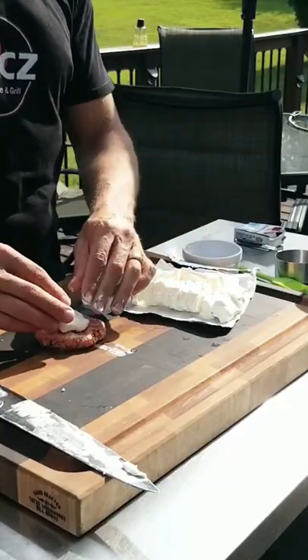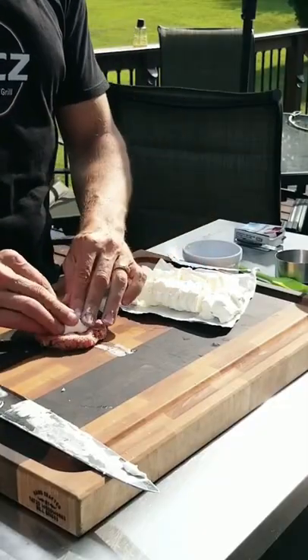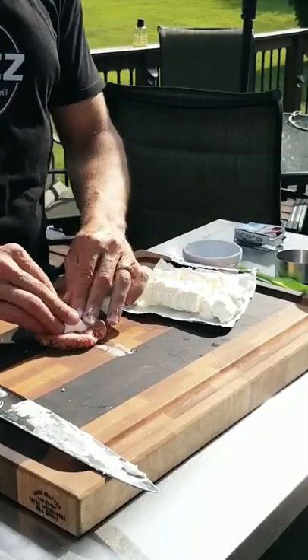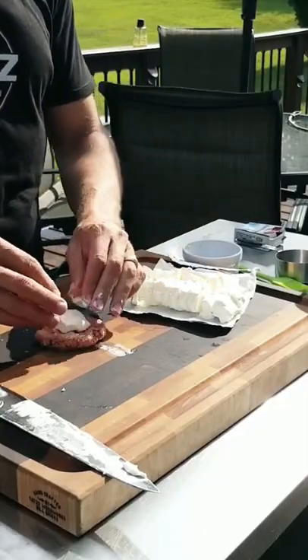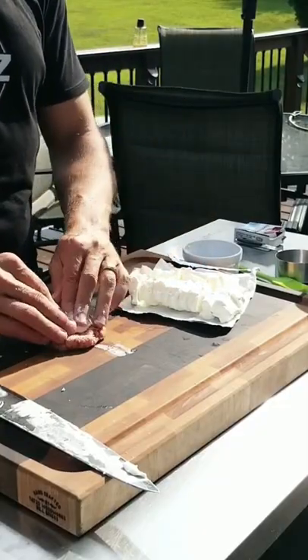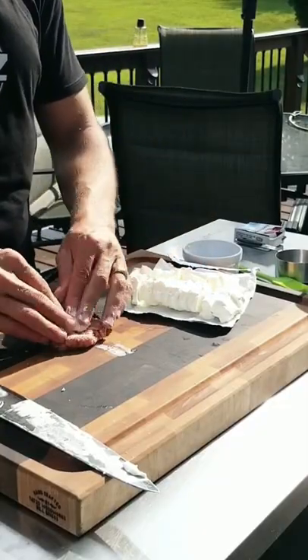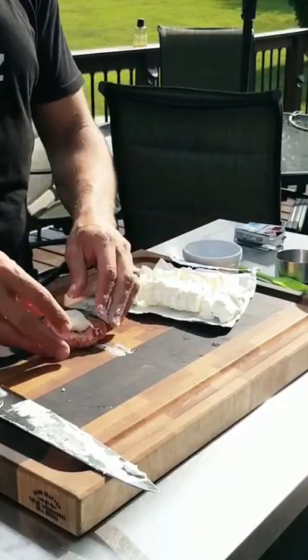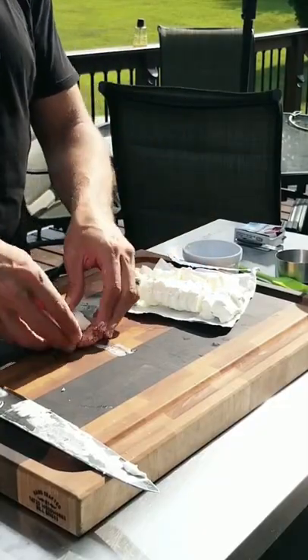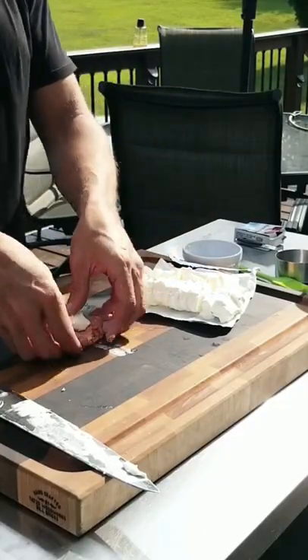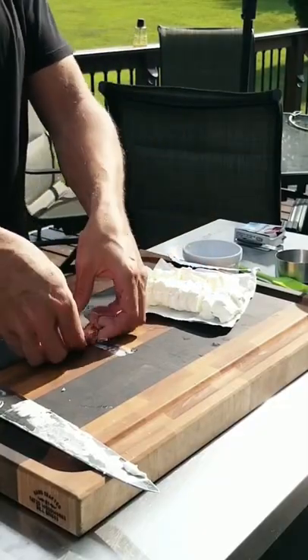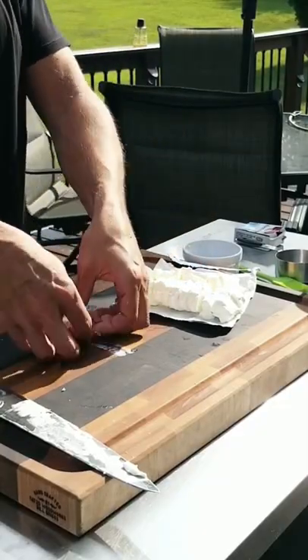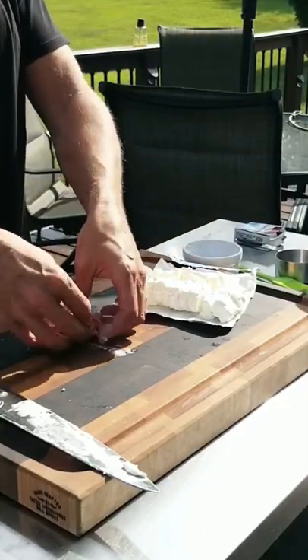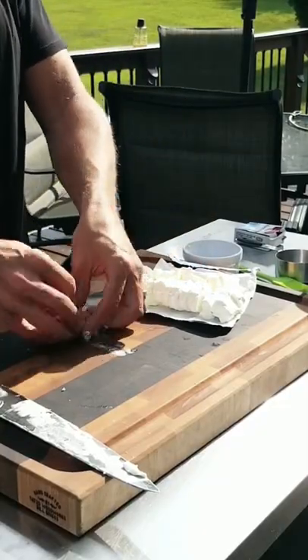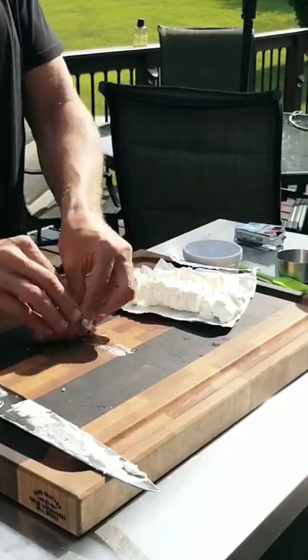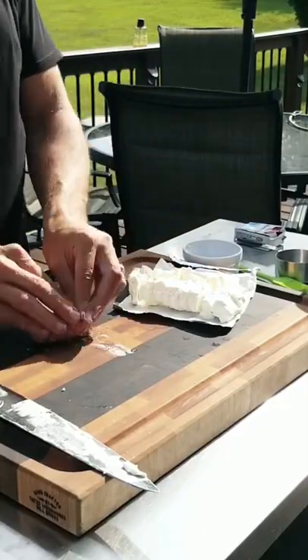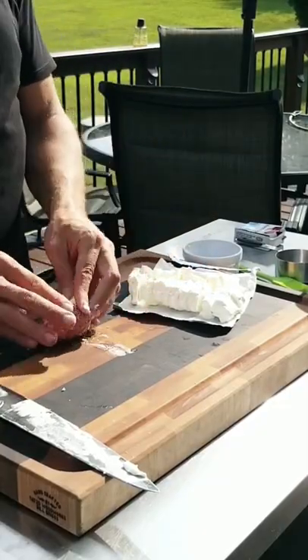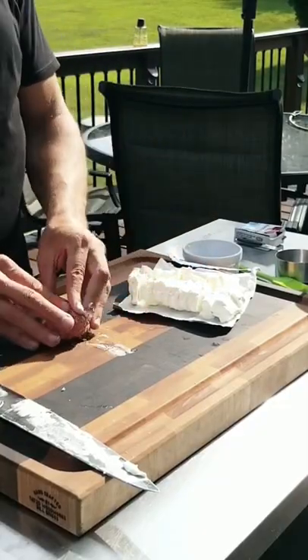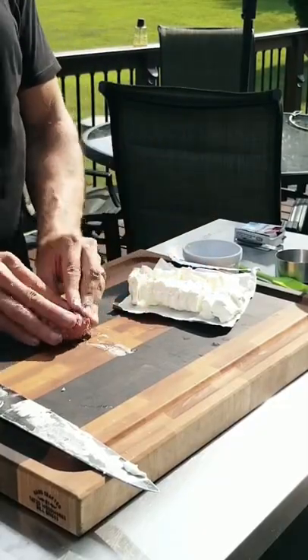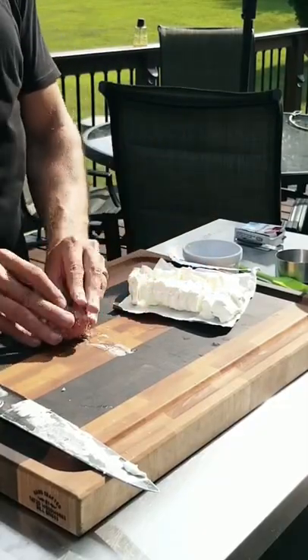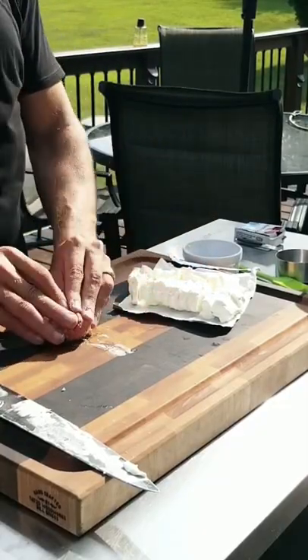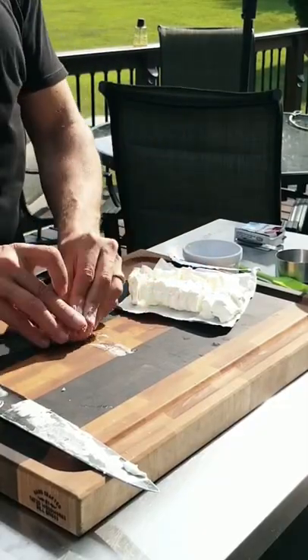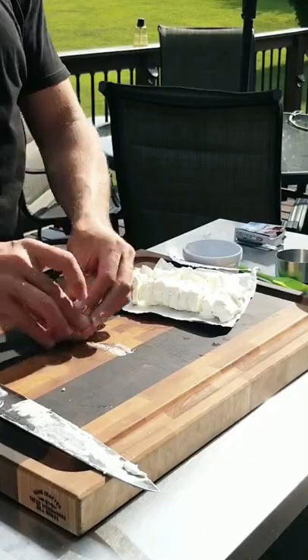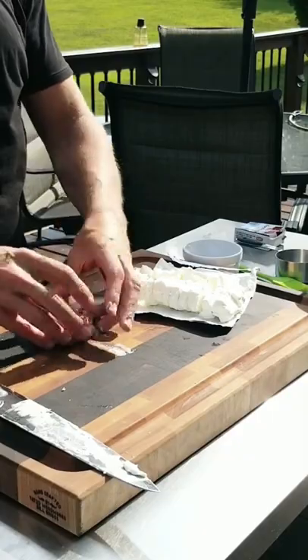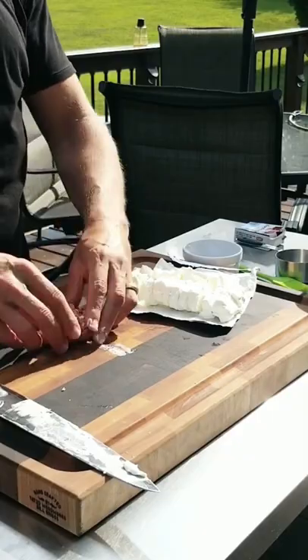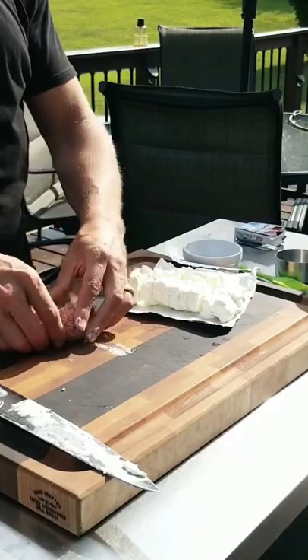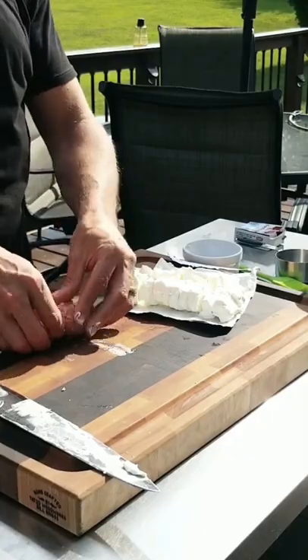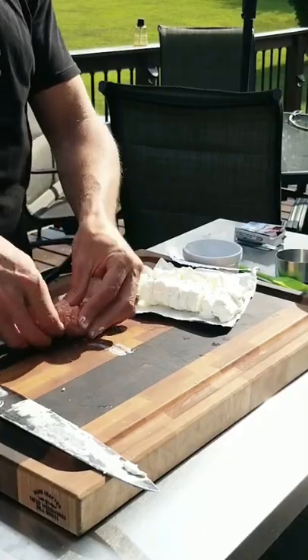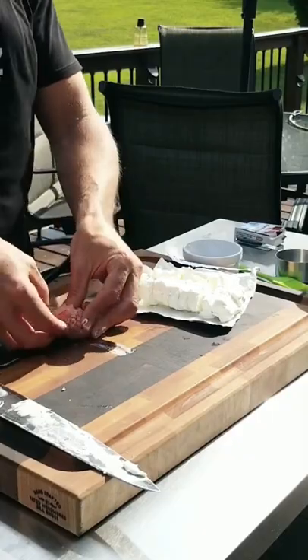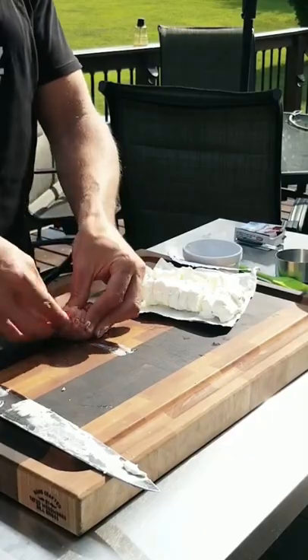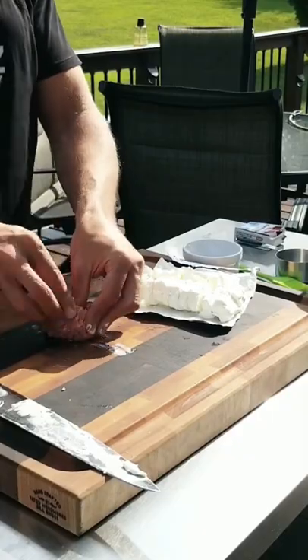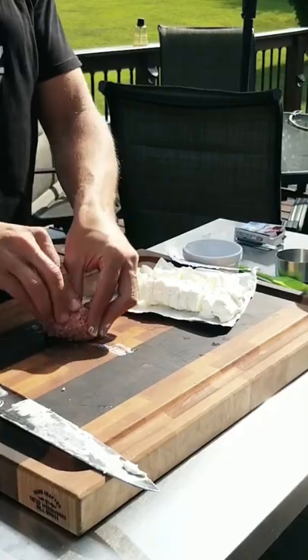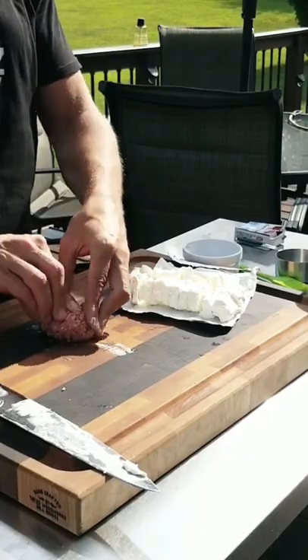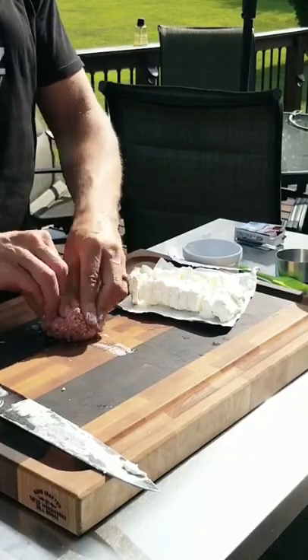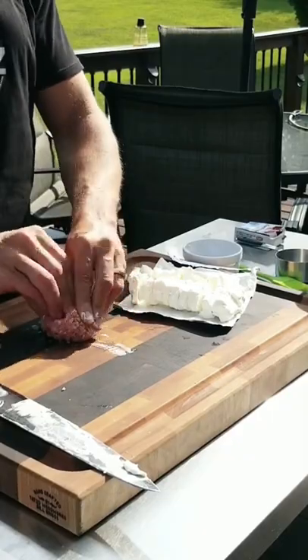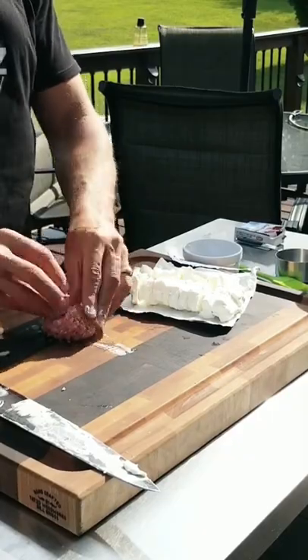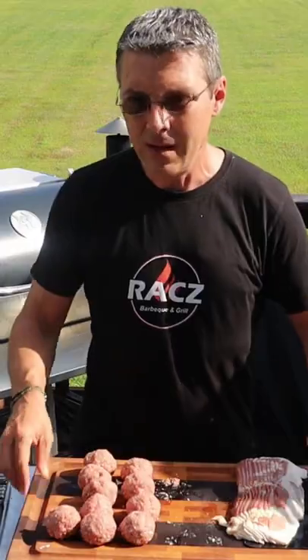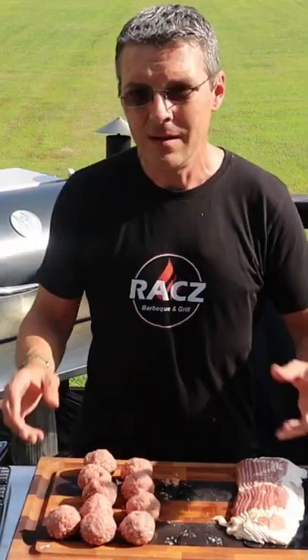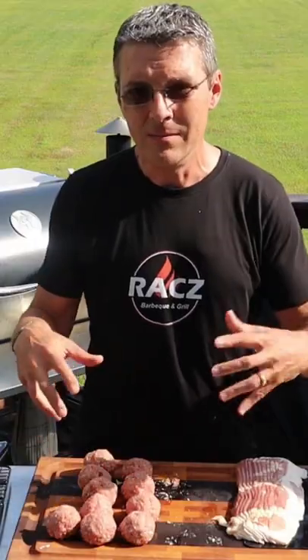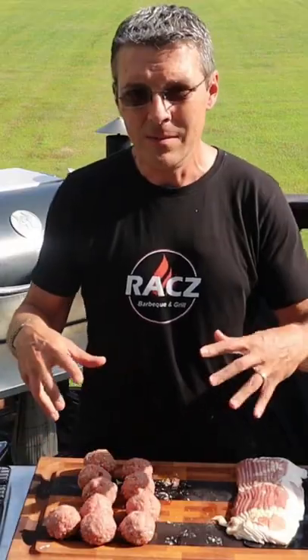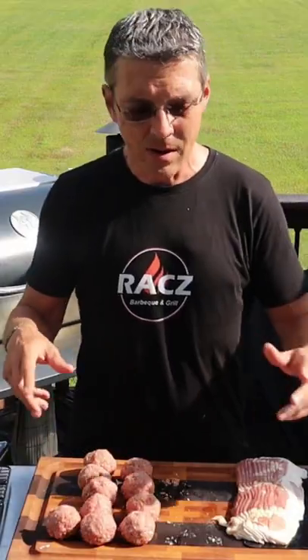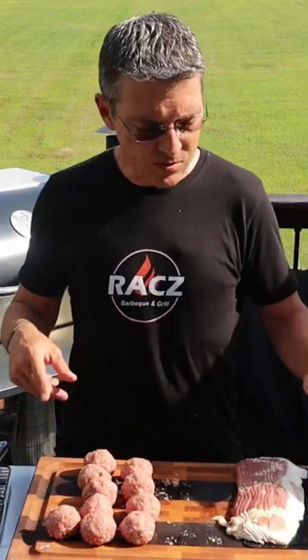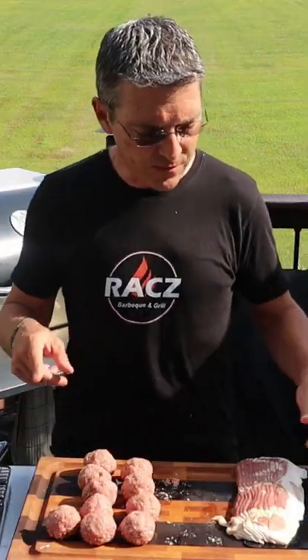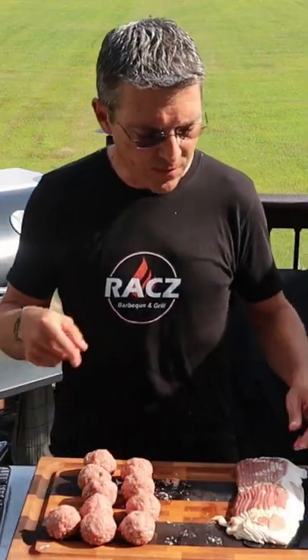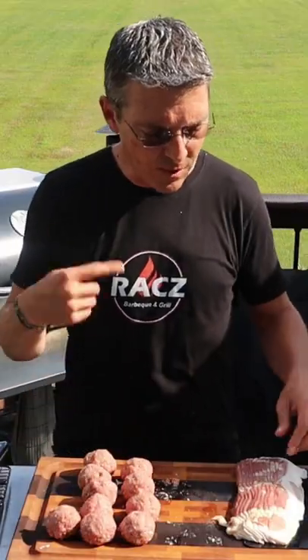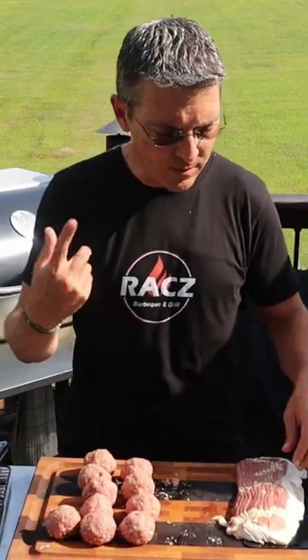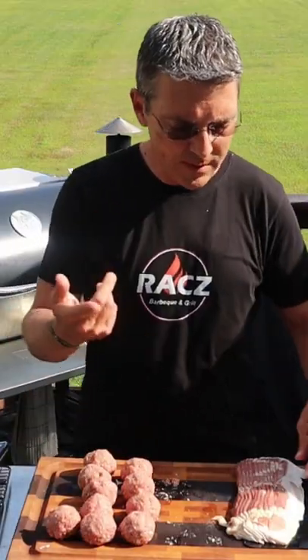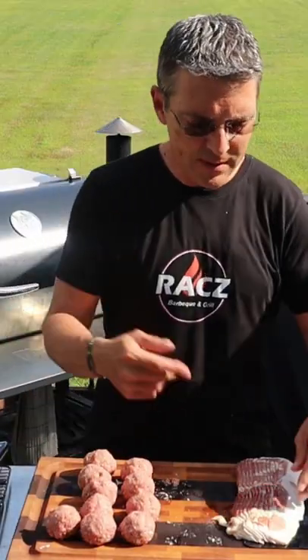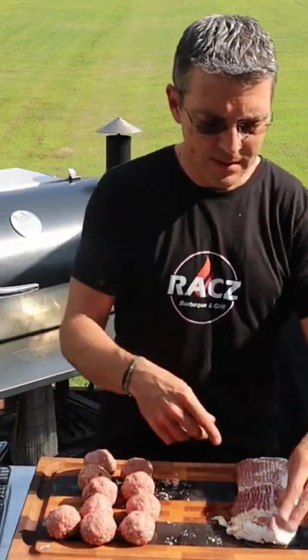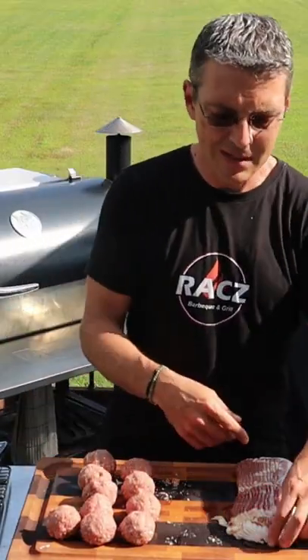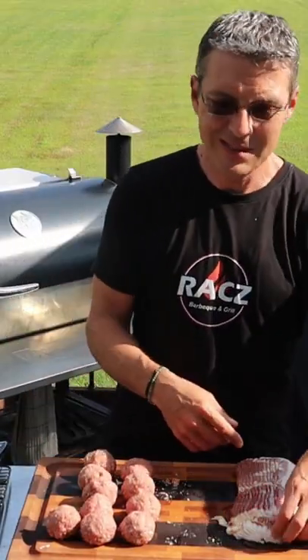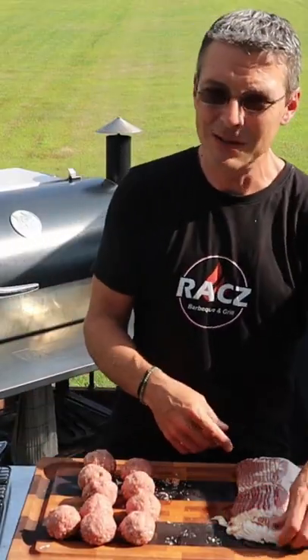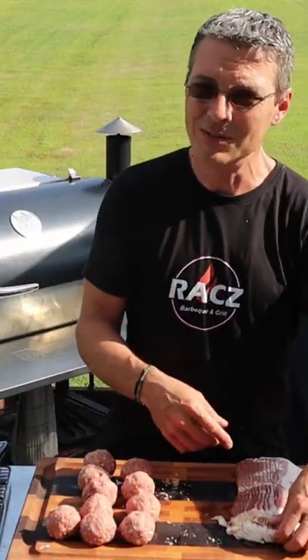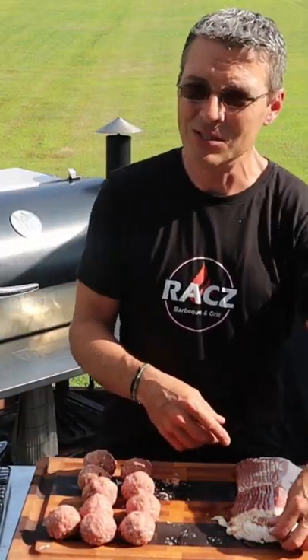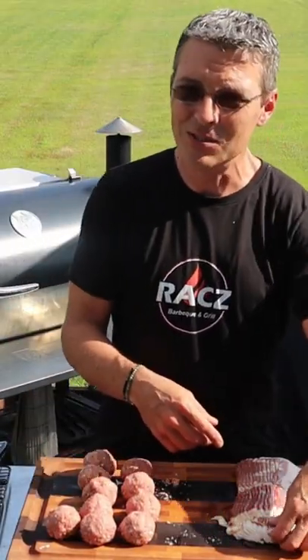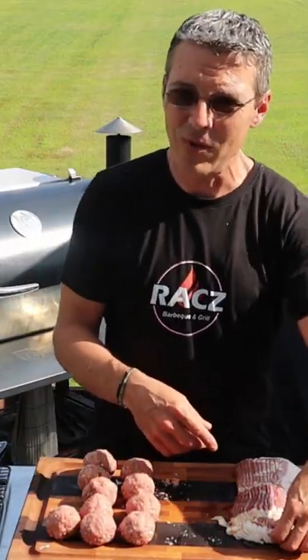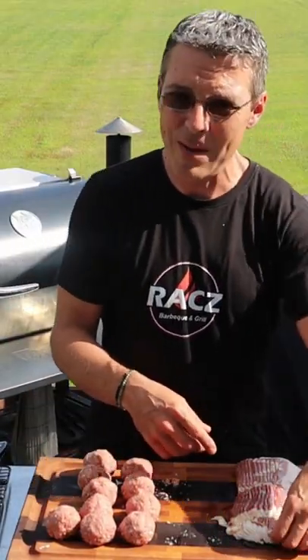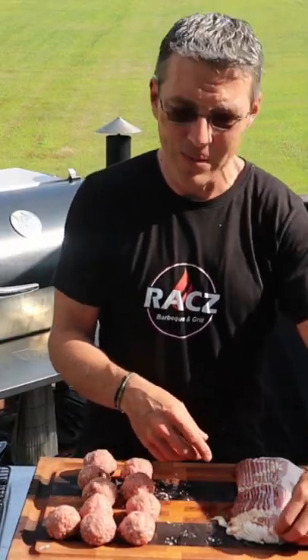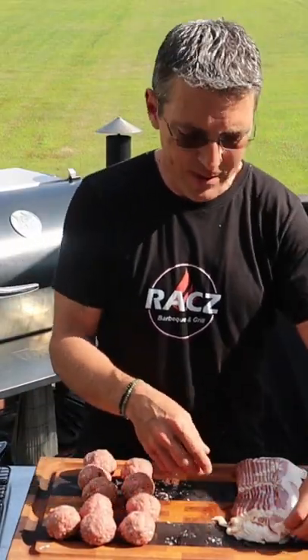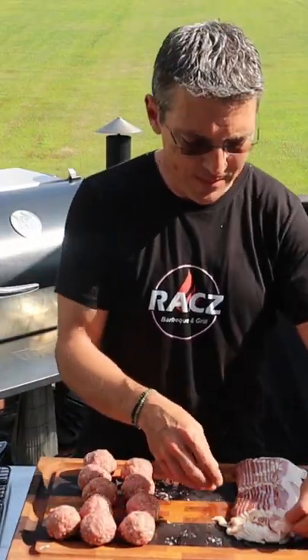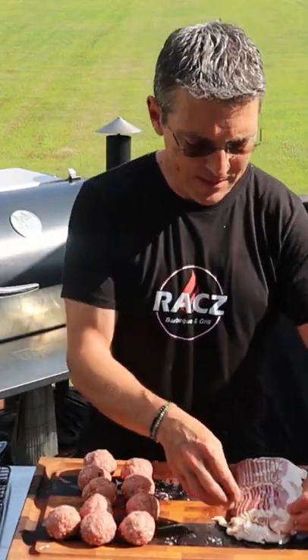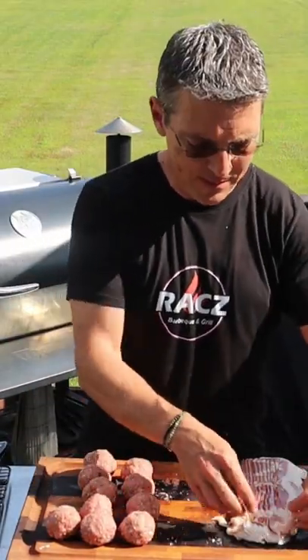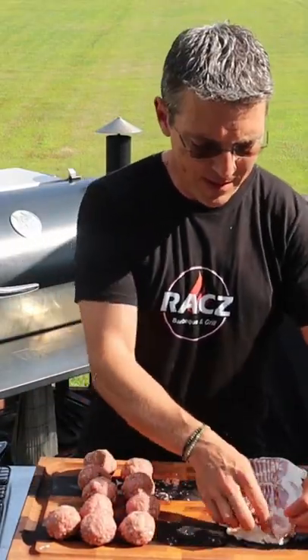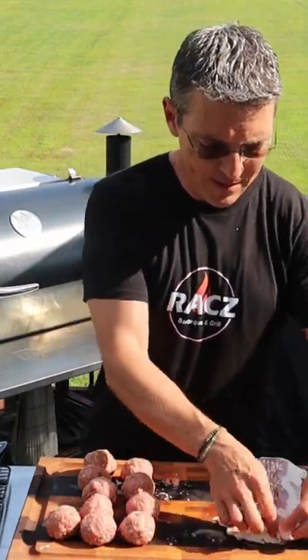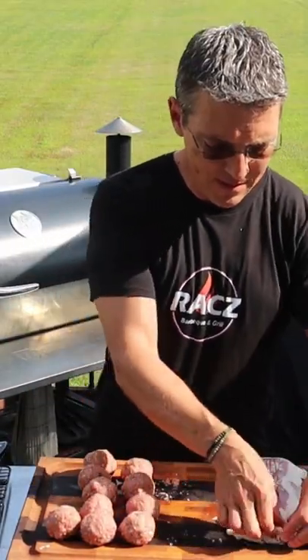Place your cream cheese in the middle and then just roll everything back up around it. Okay, meatballs are formed. Next step is just to wrap them in a piece of bacon.